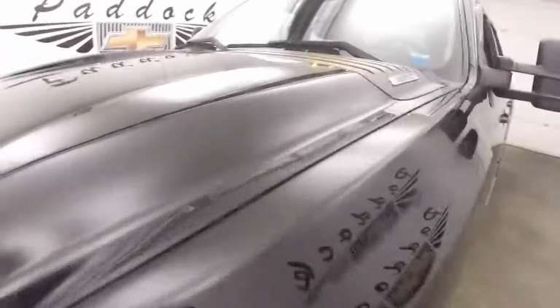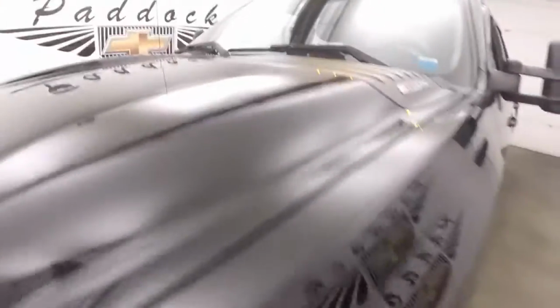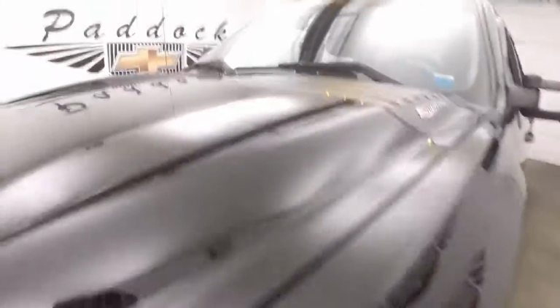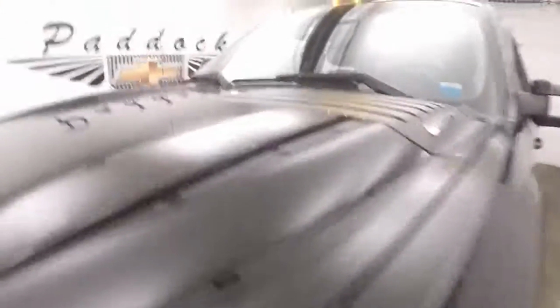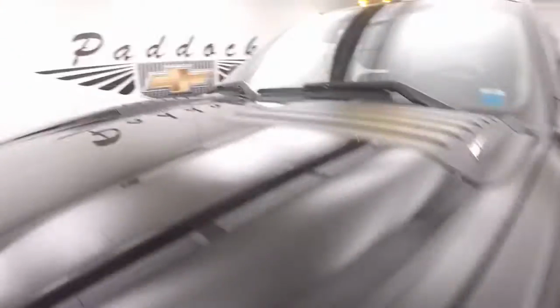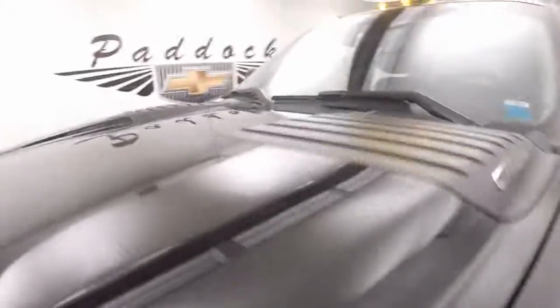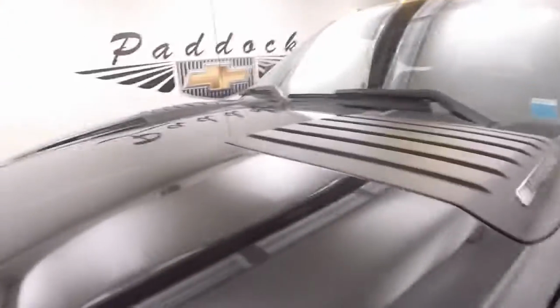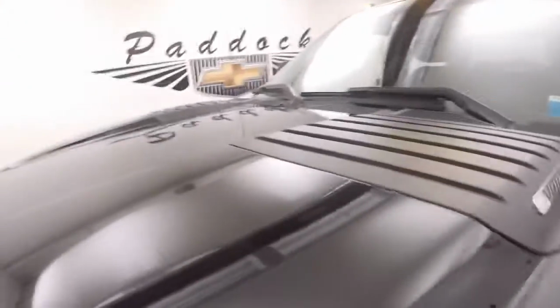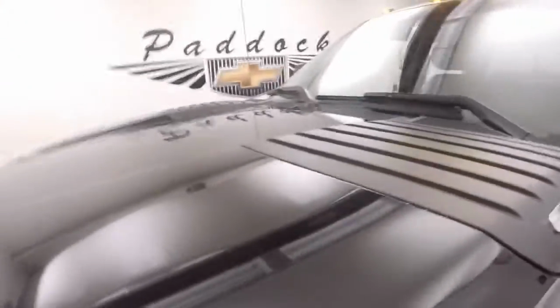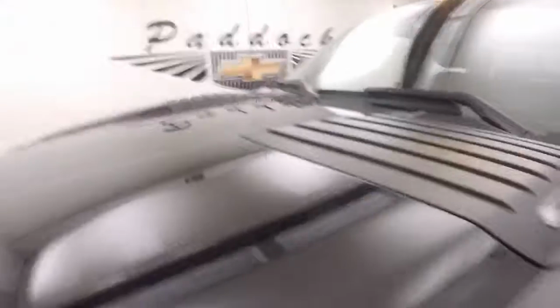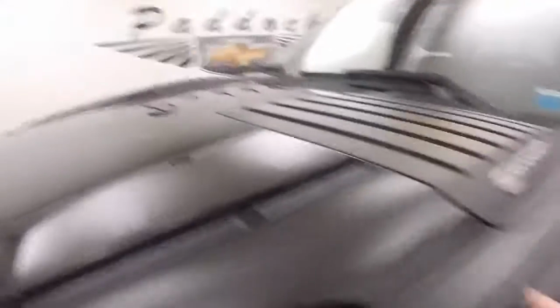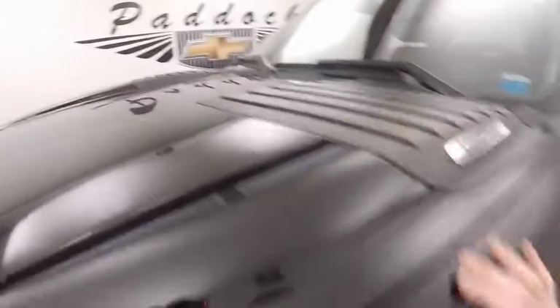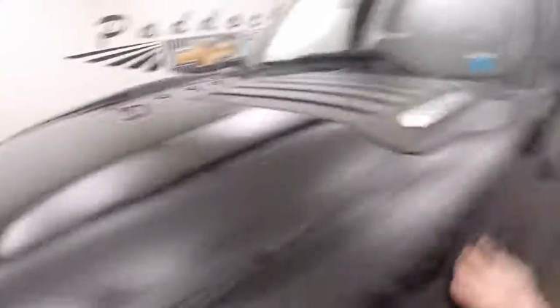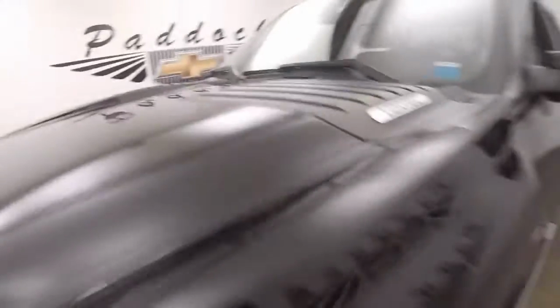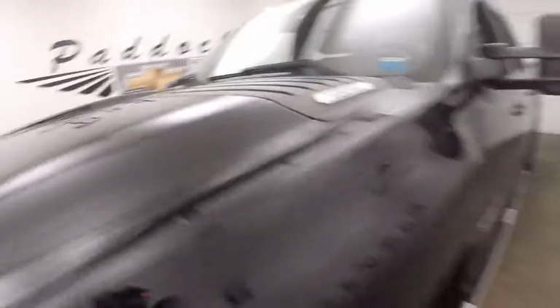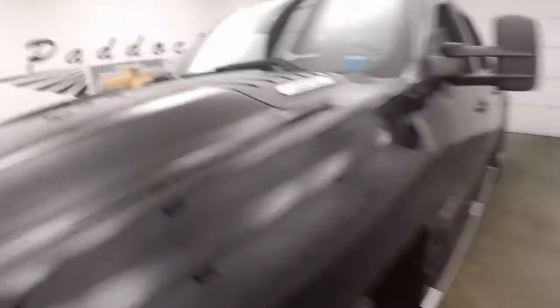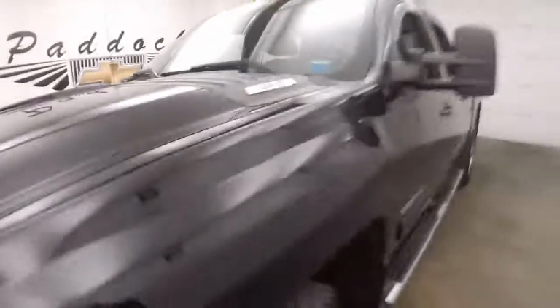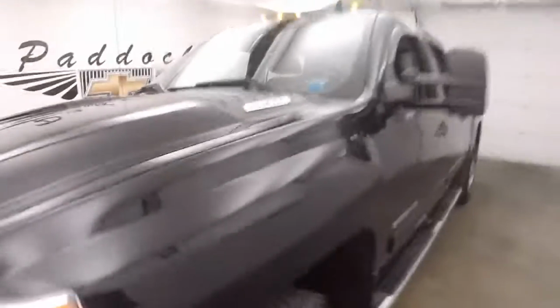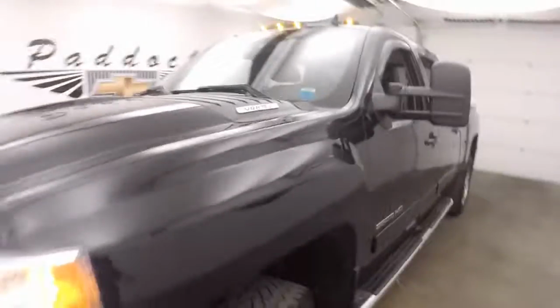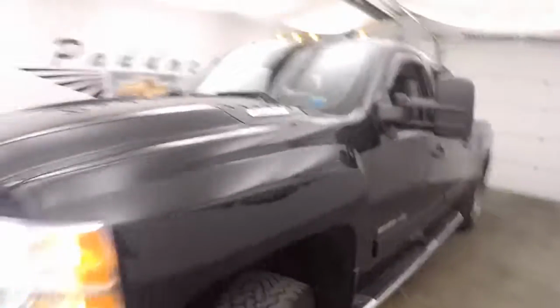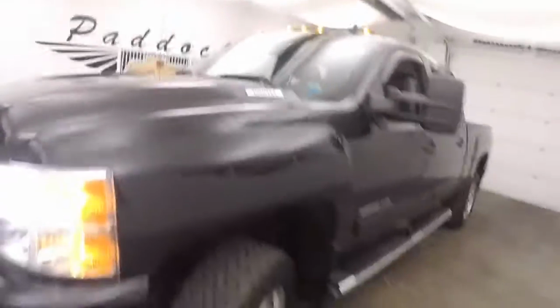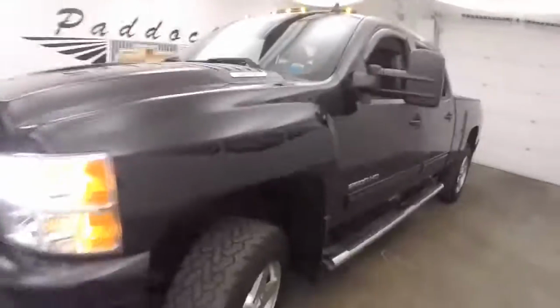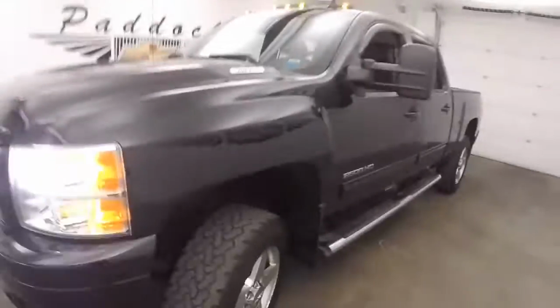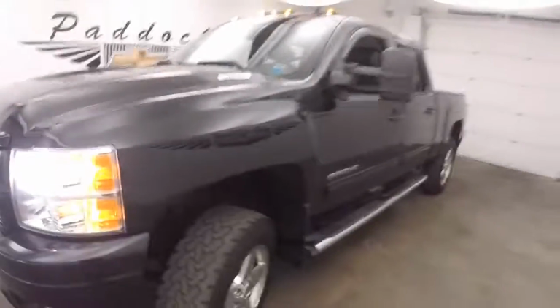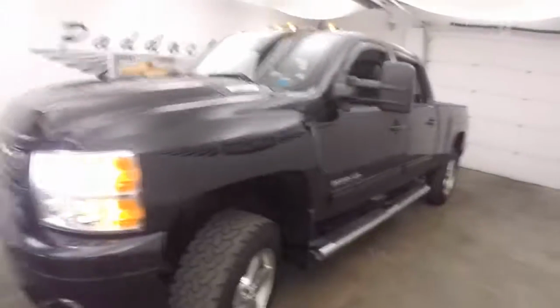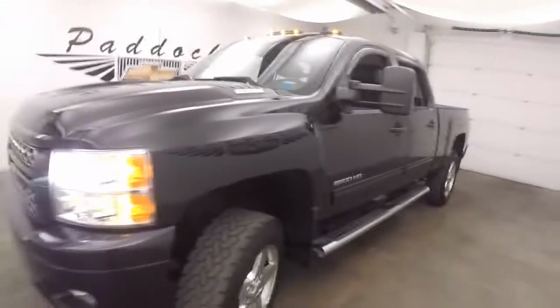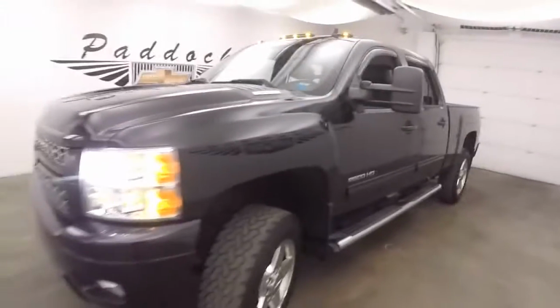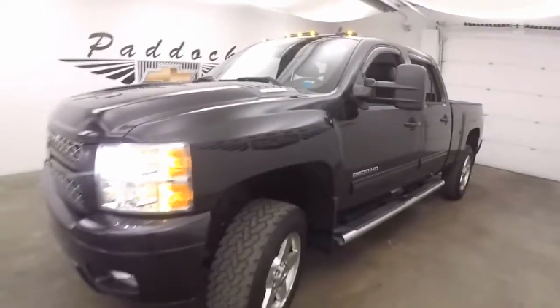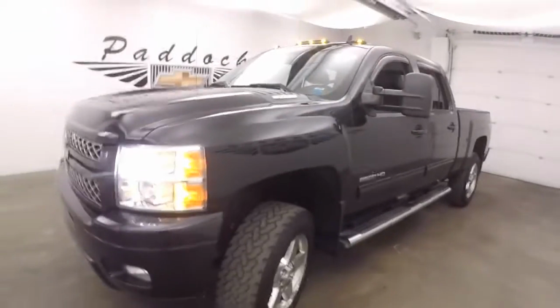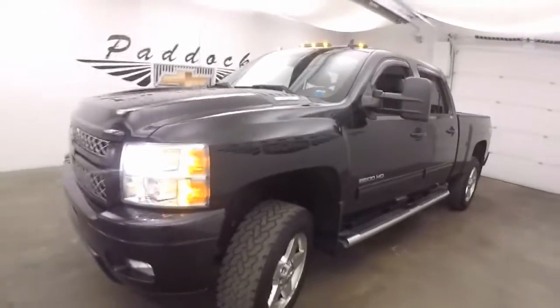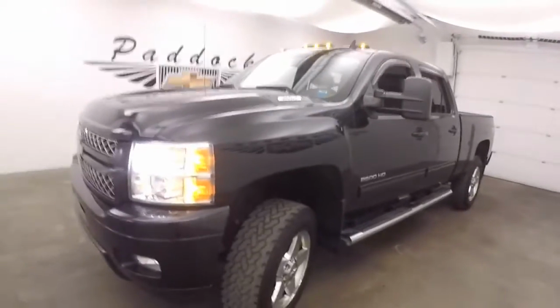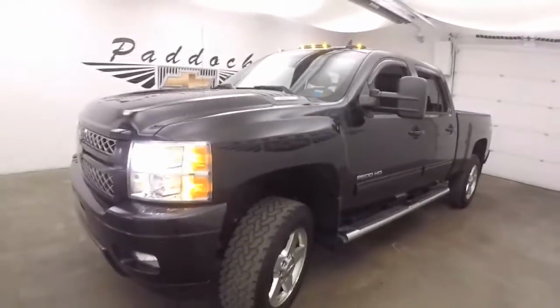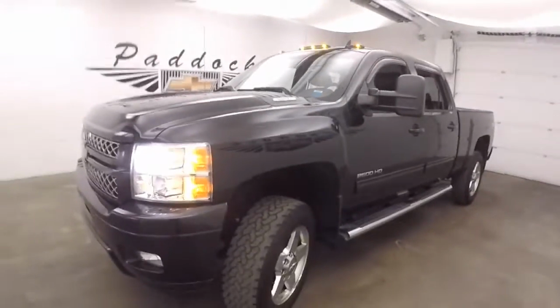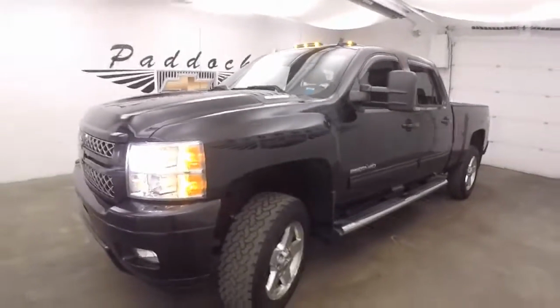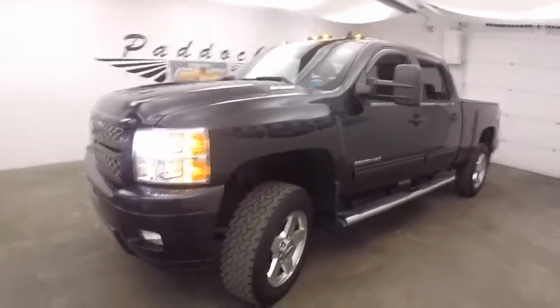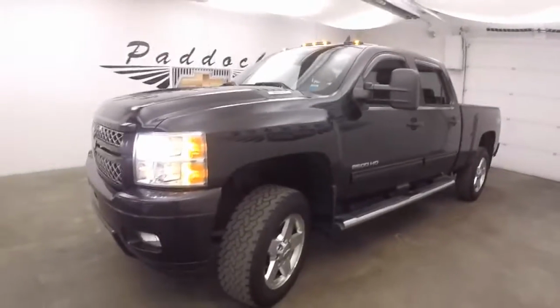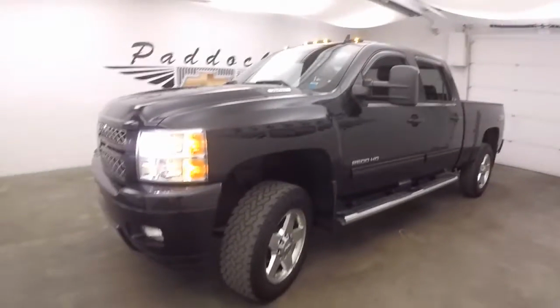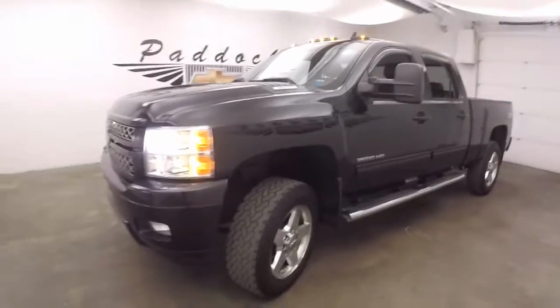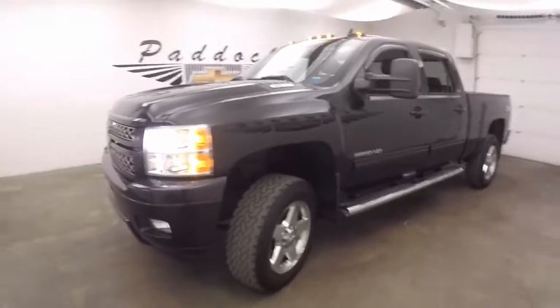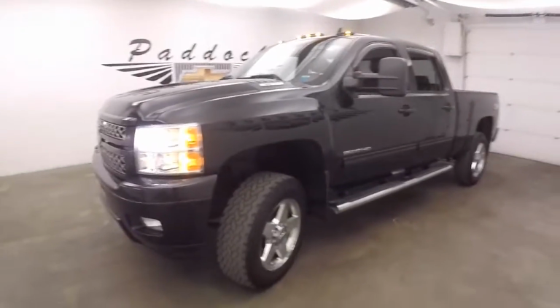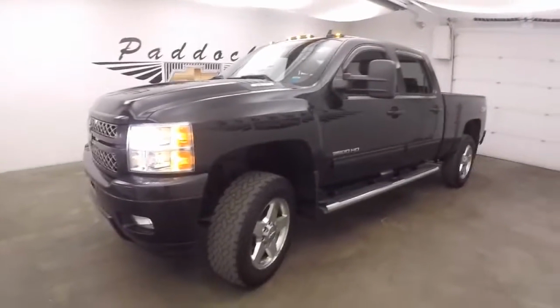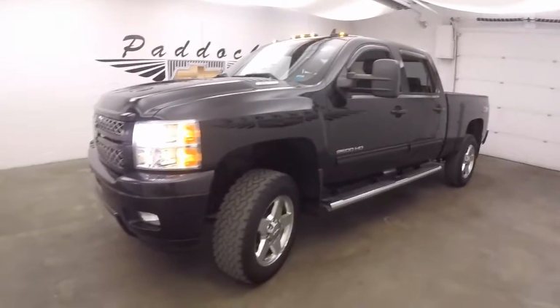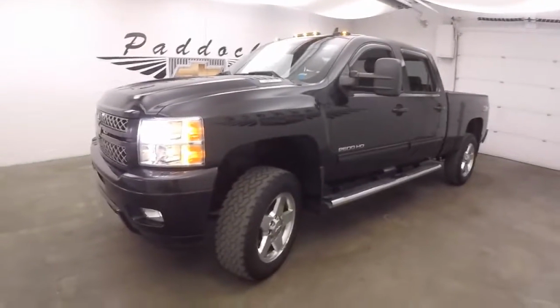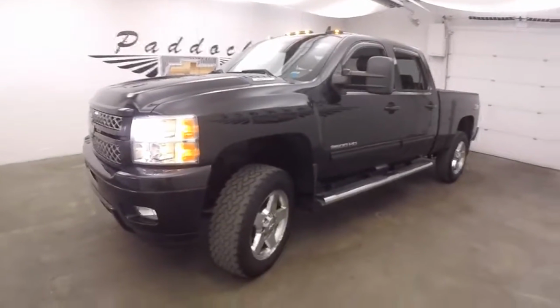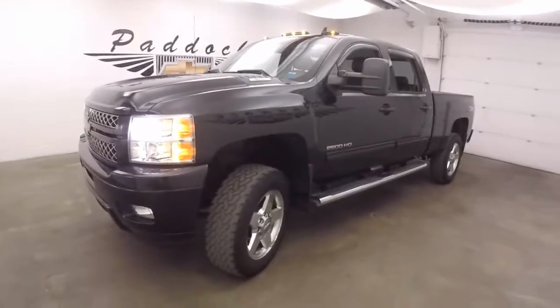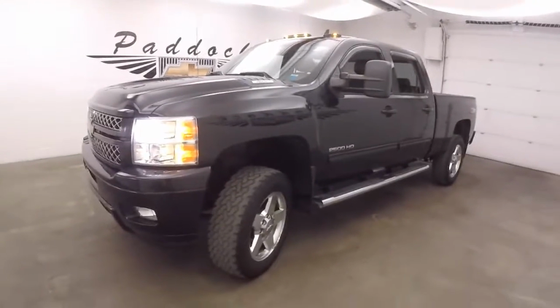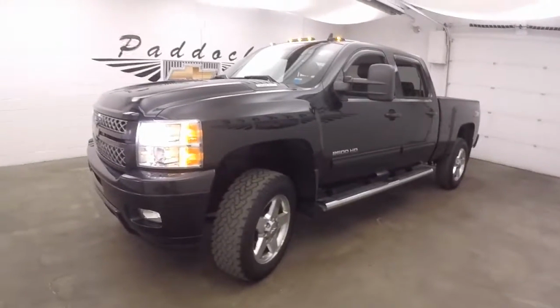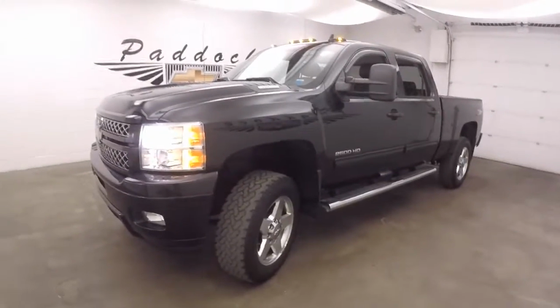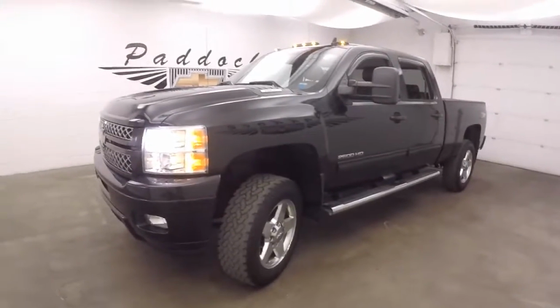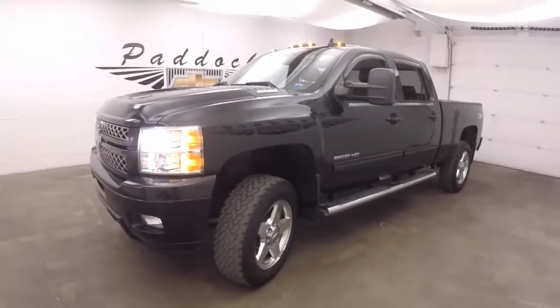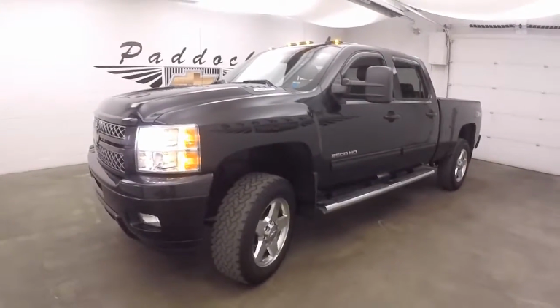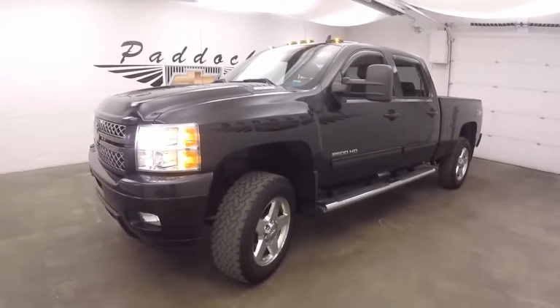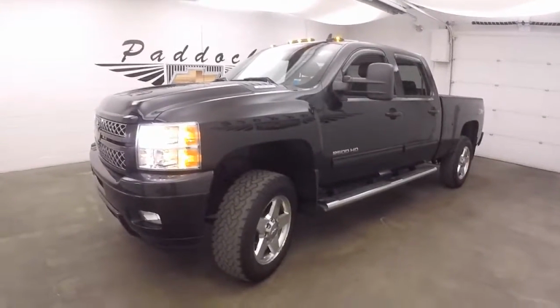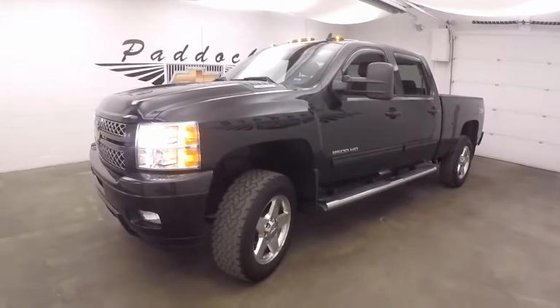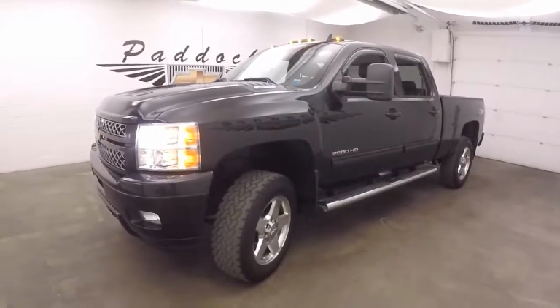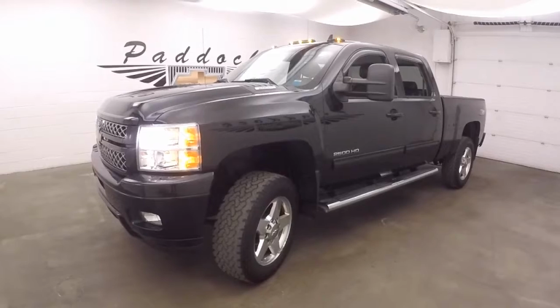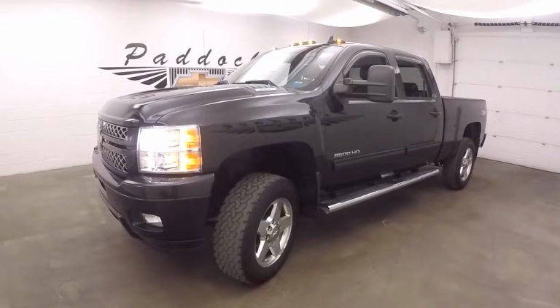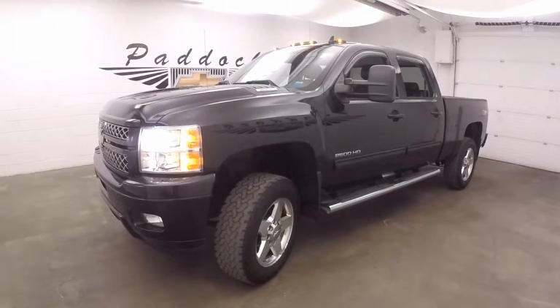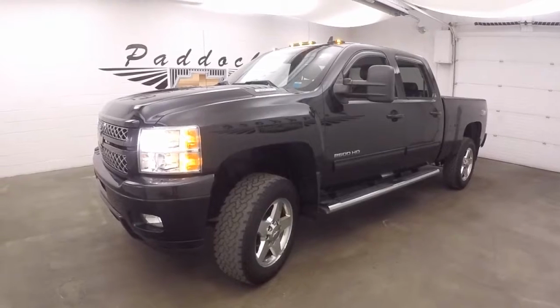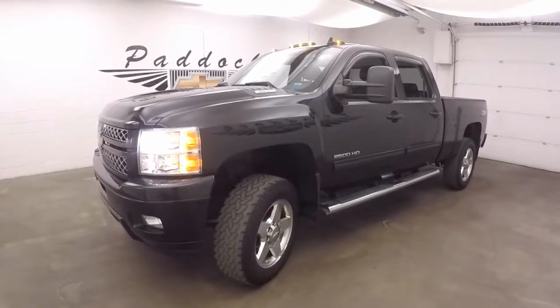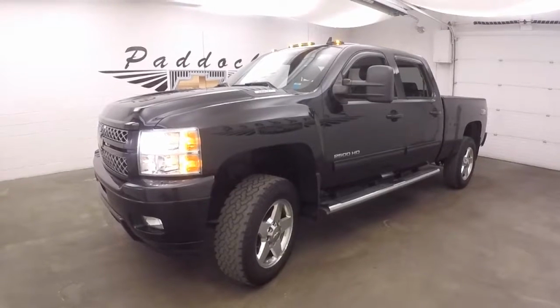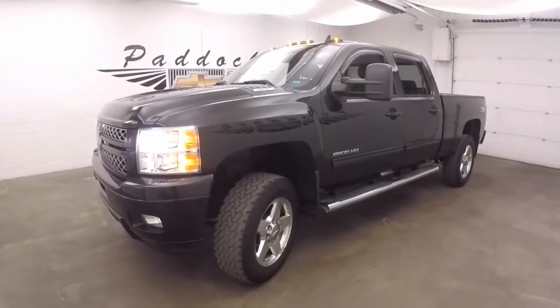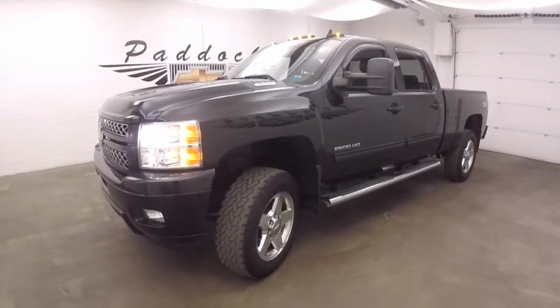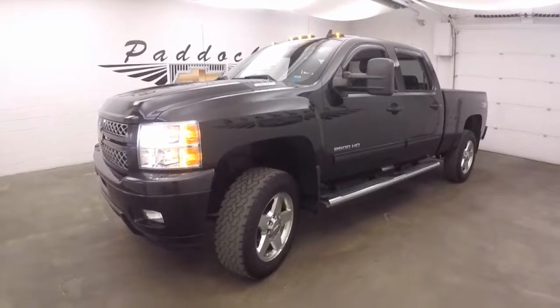This is your 2014 Chevy Silverado 2500HD Z71. I'll see you again!